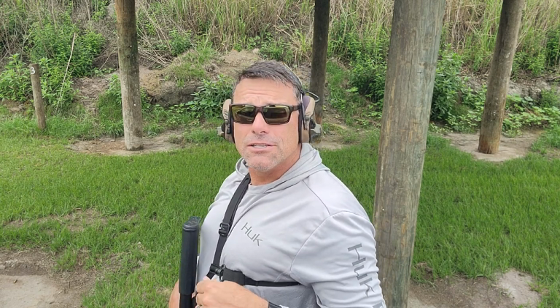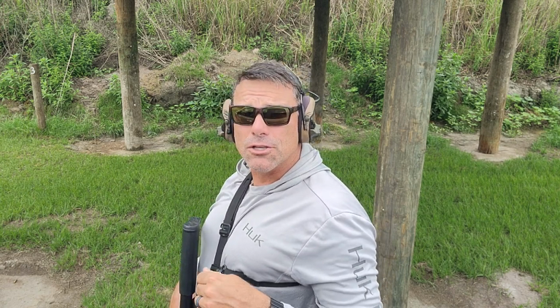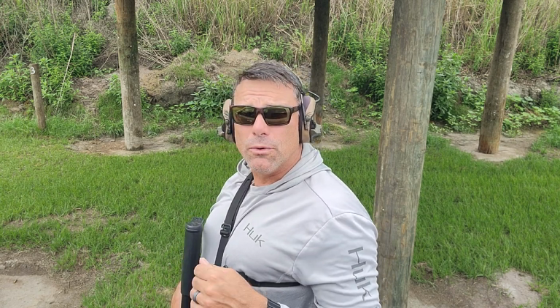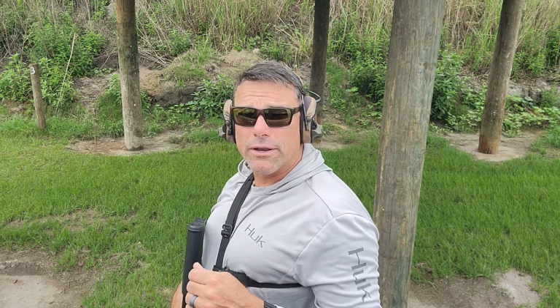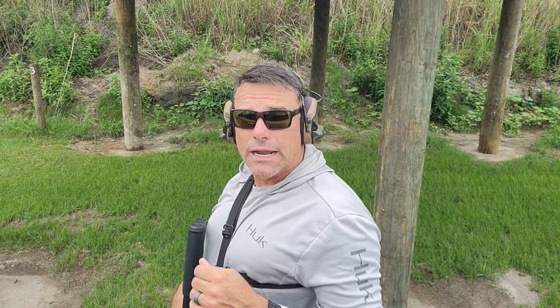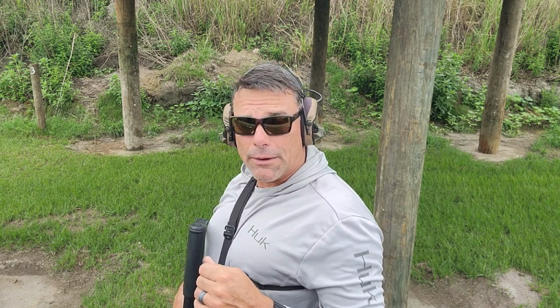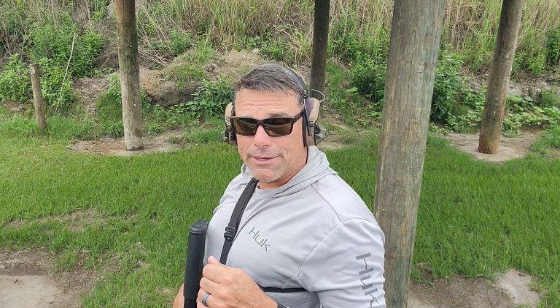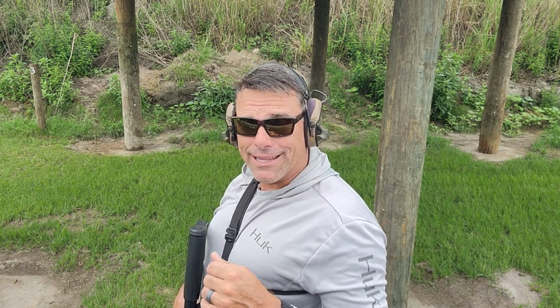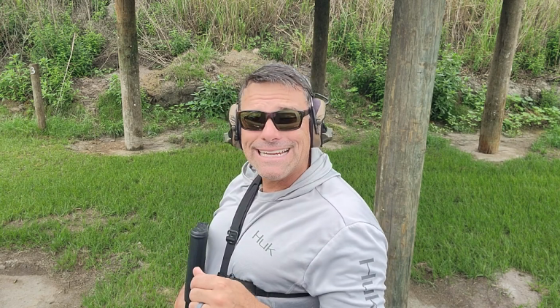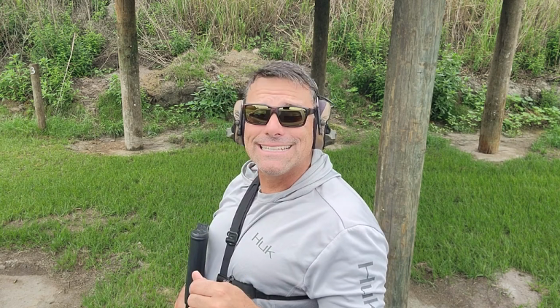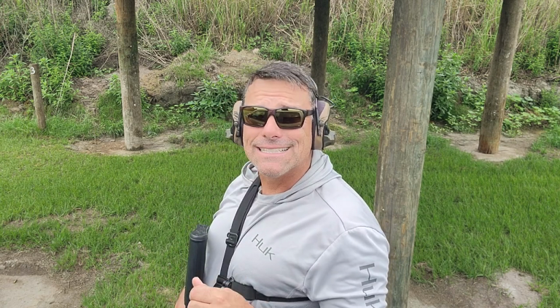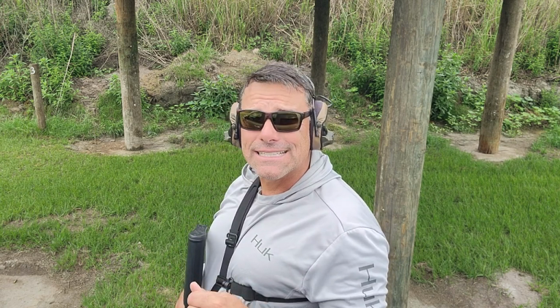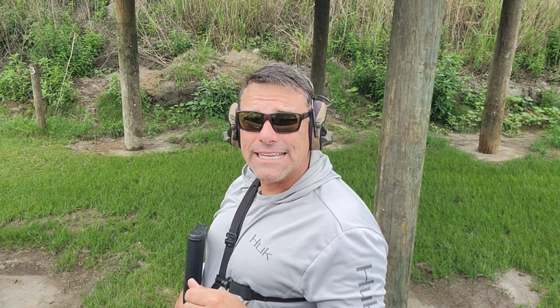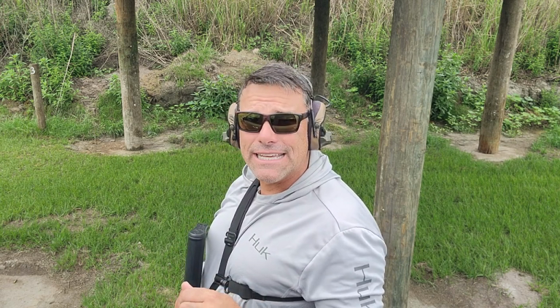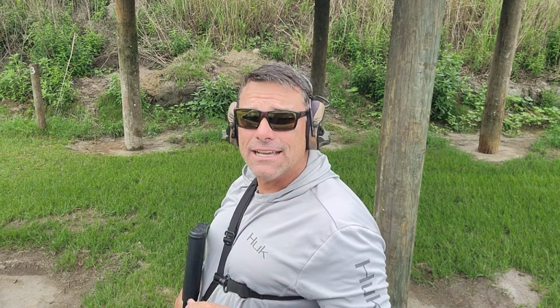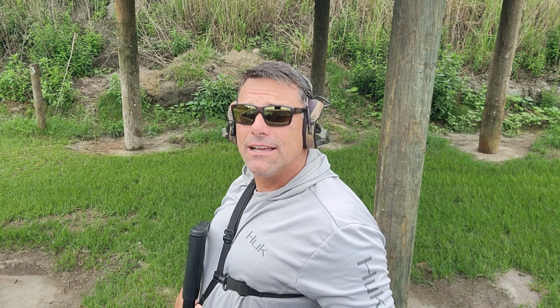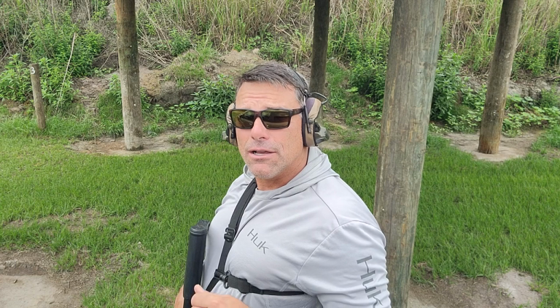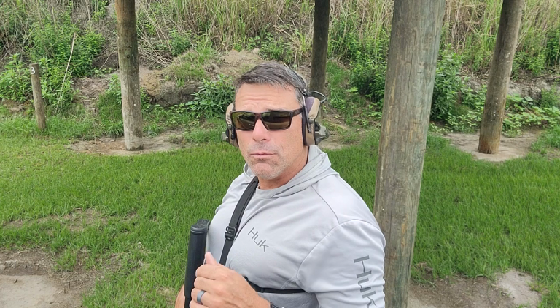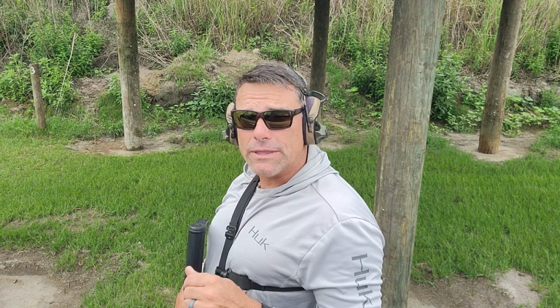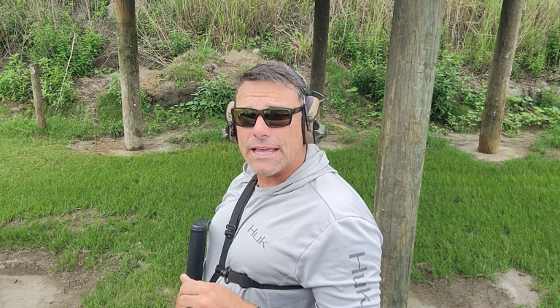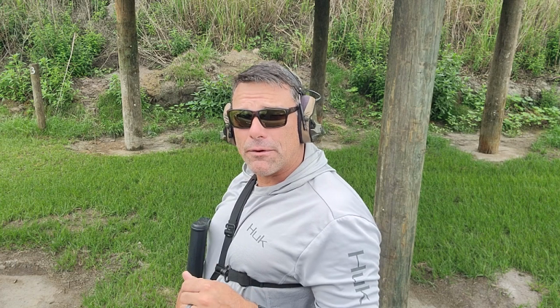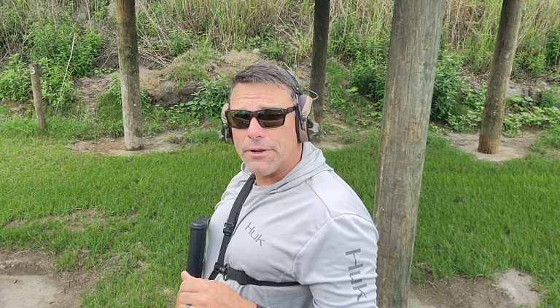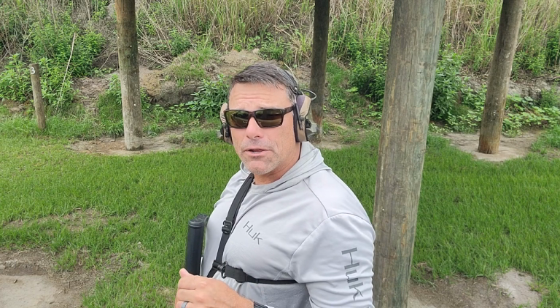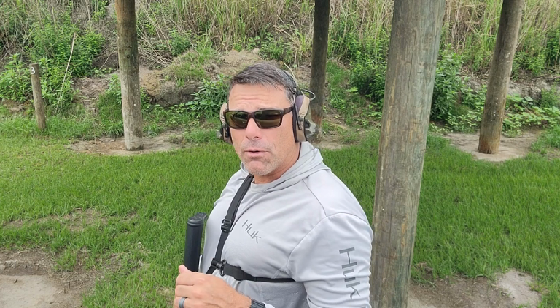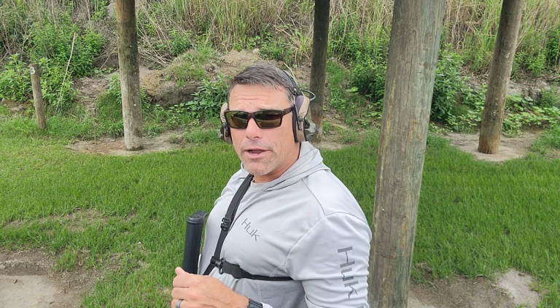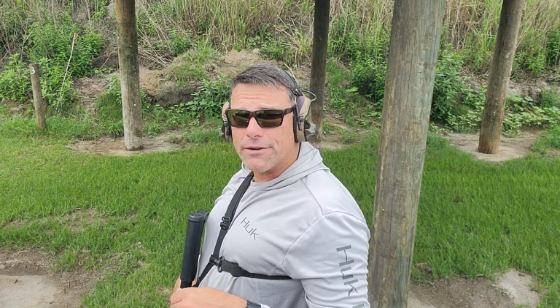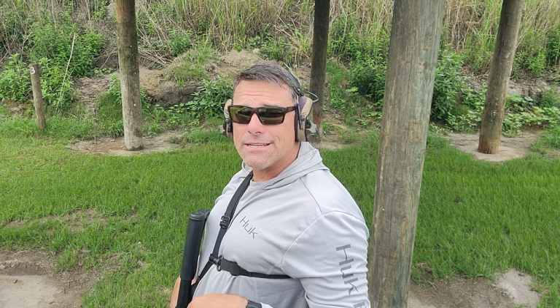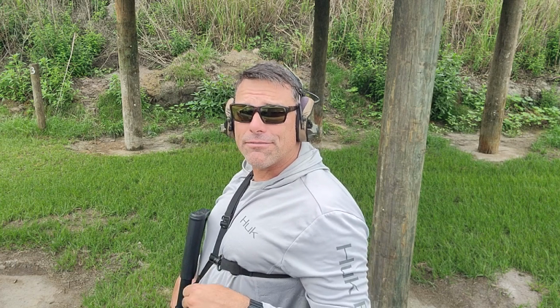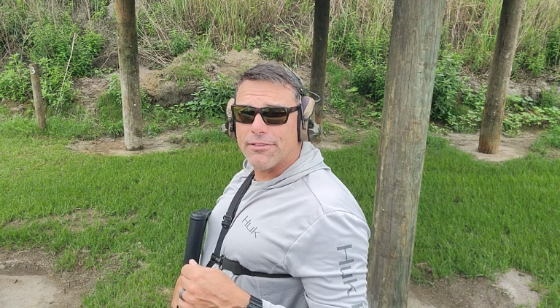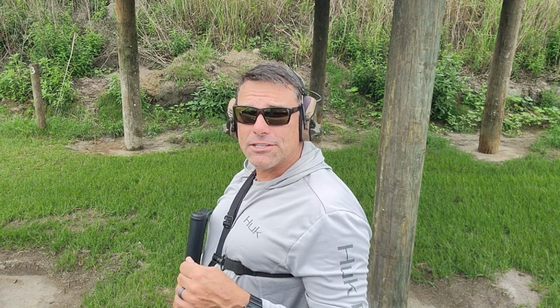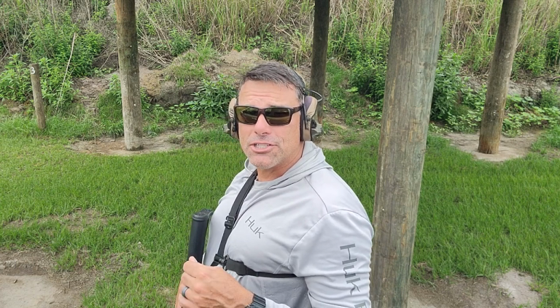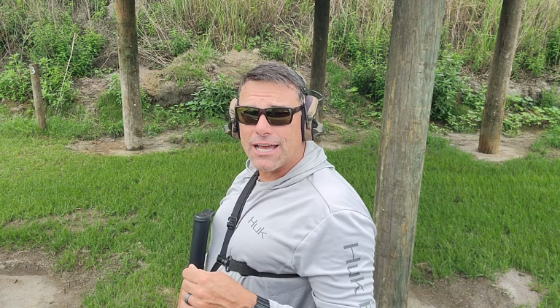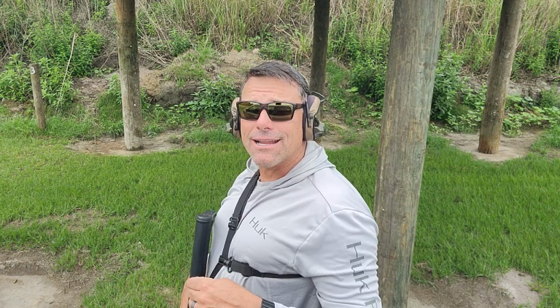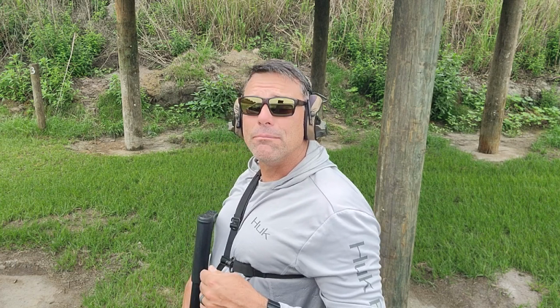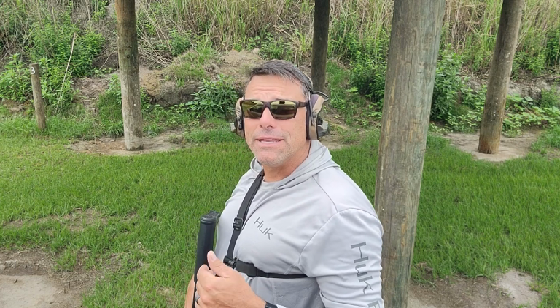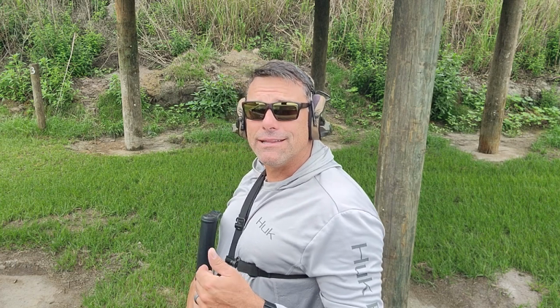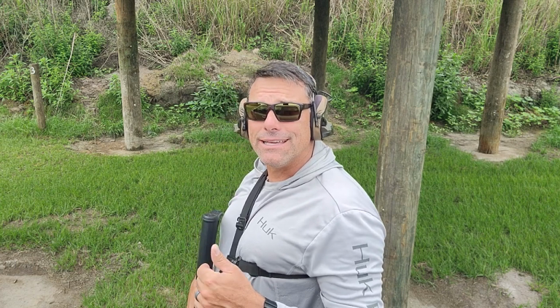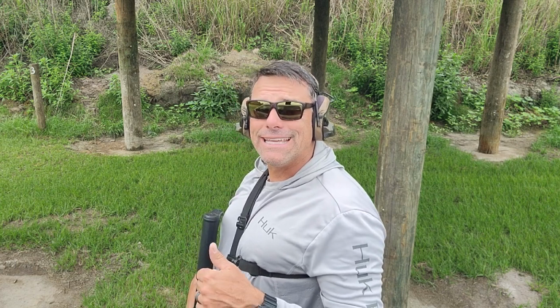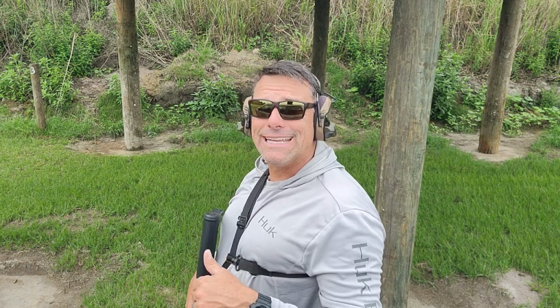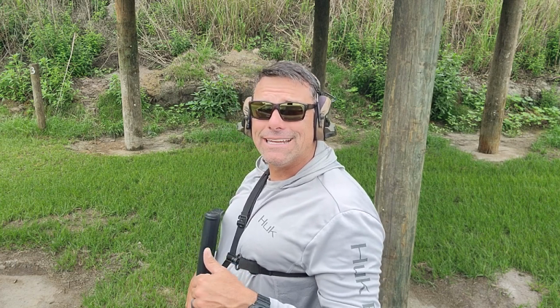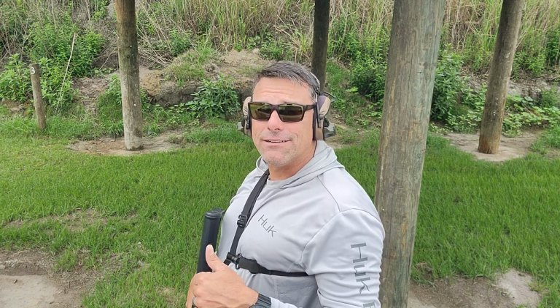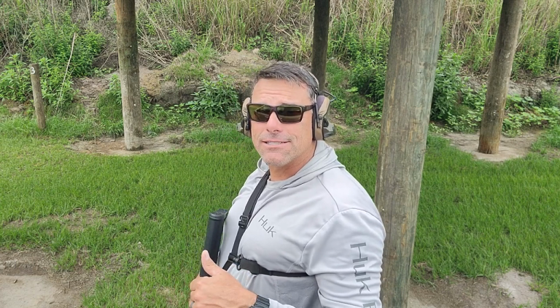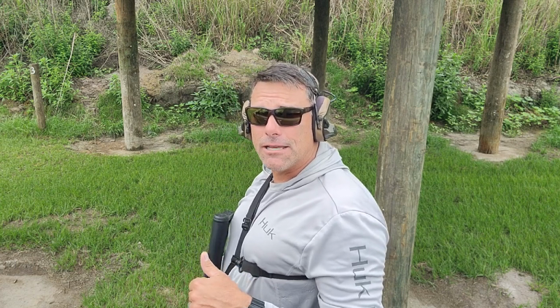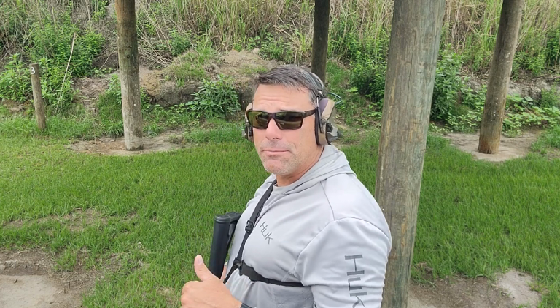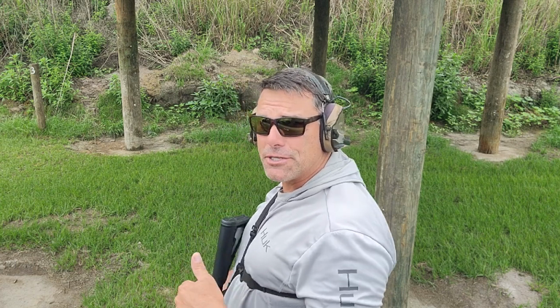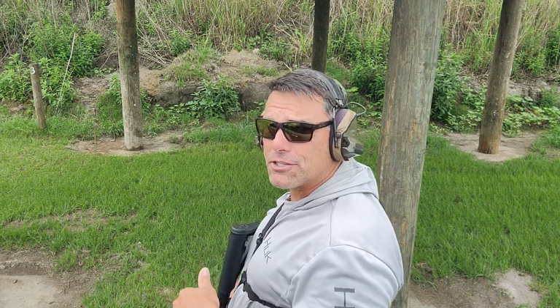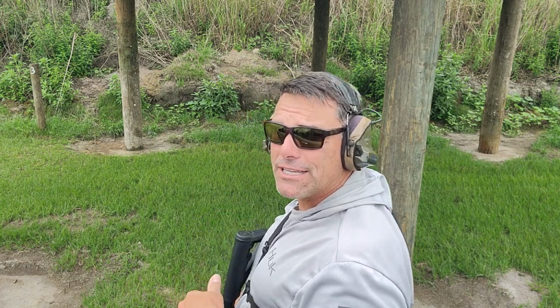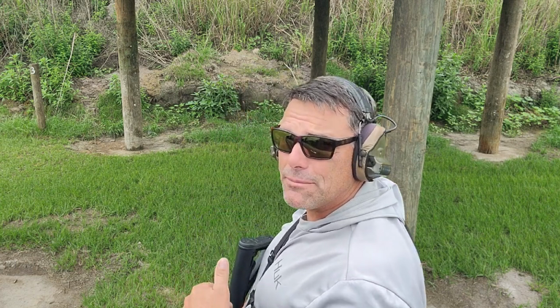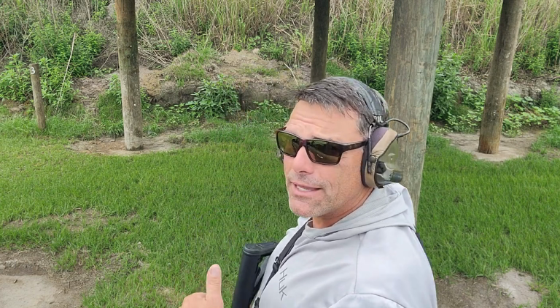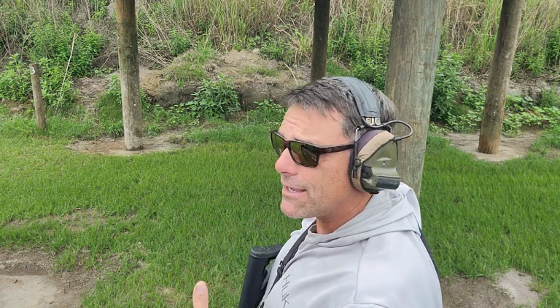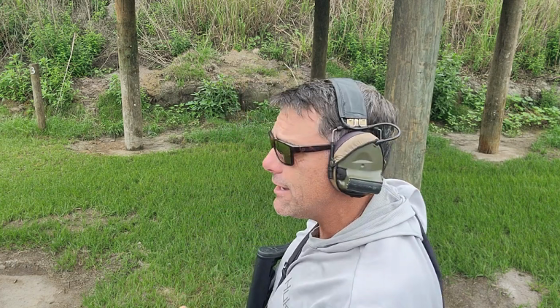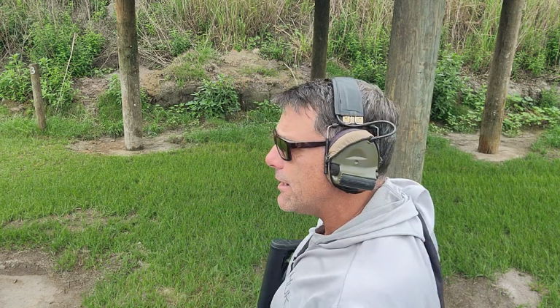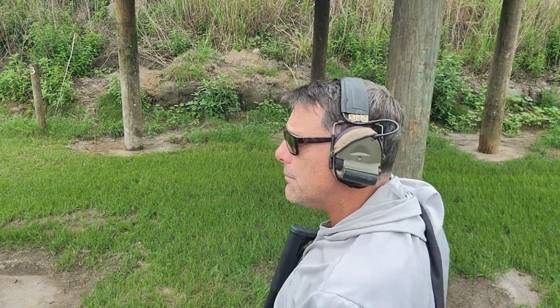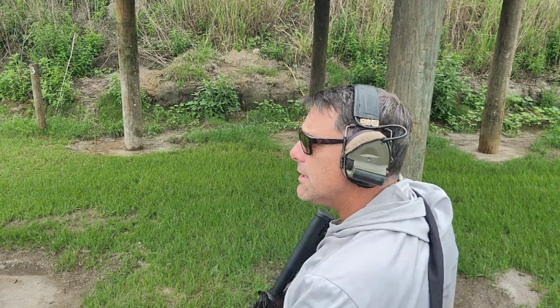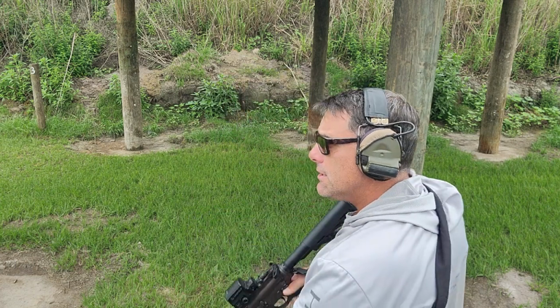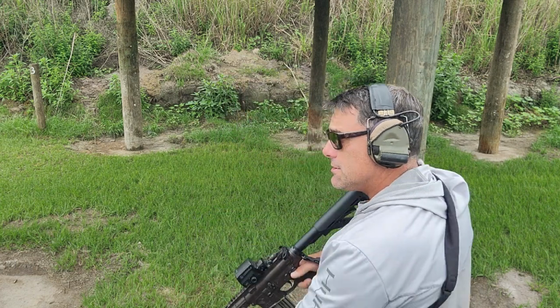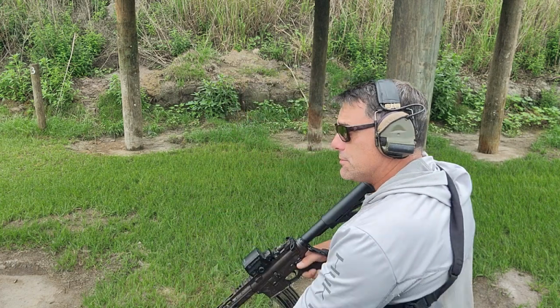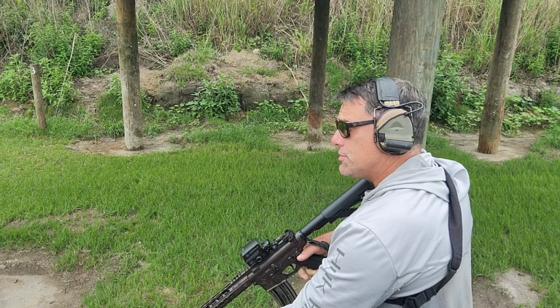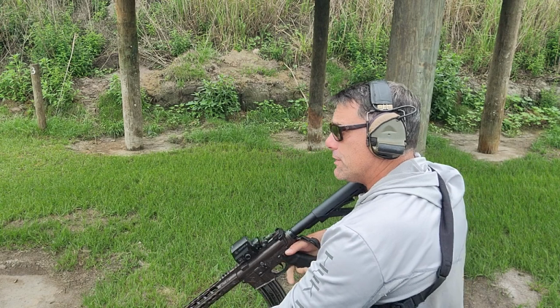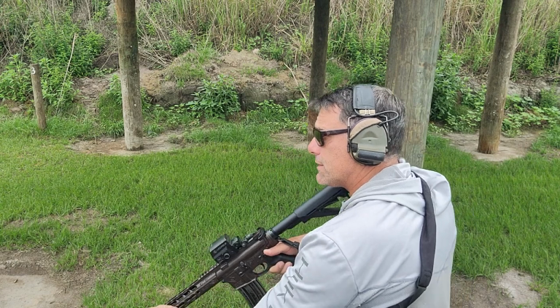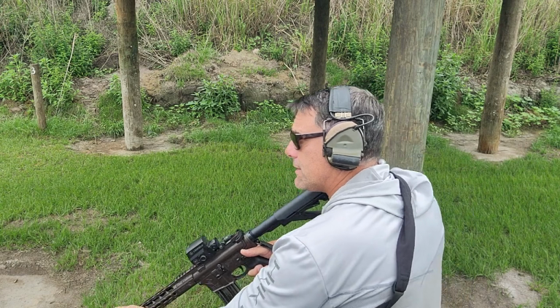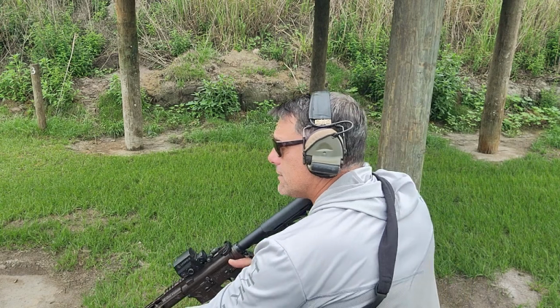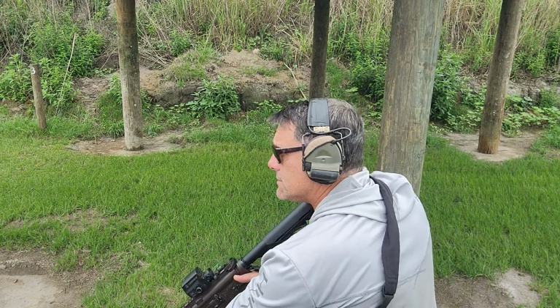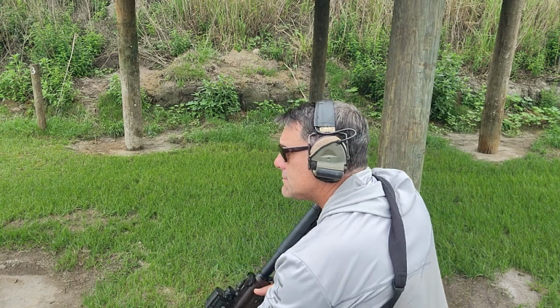What I would like to see with the reacquire is after that shot, immediately getting another sight picture, keeping that gun up. So, it should look like this.